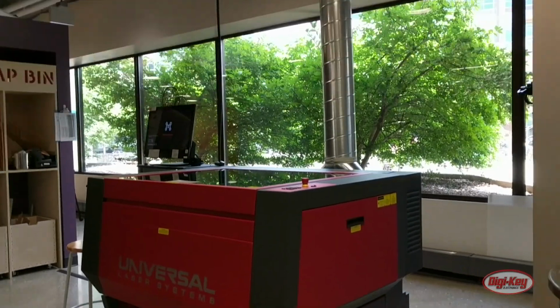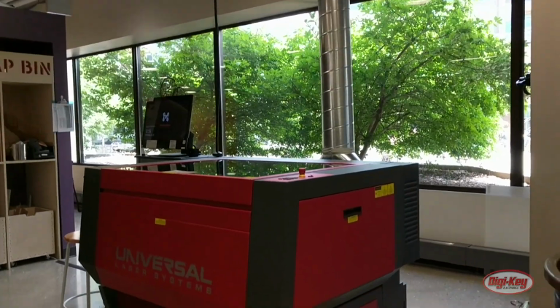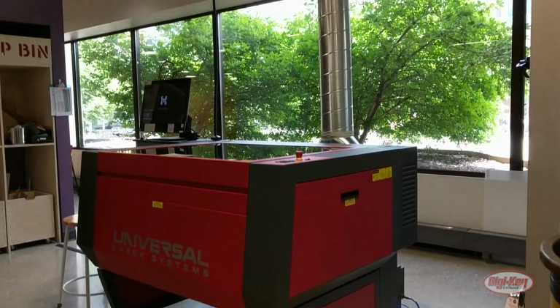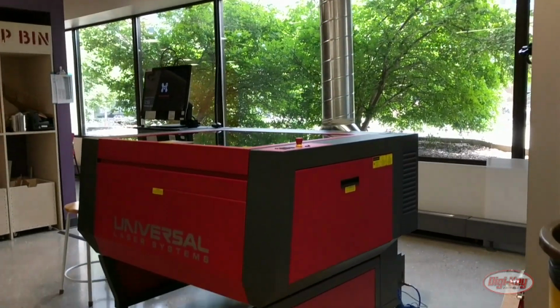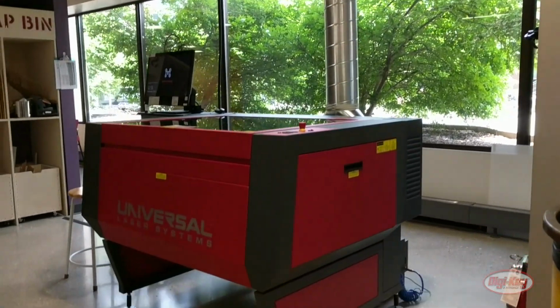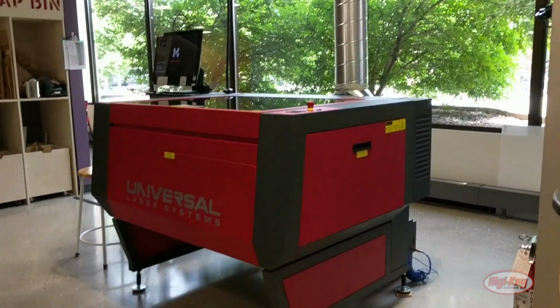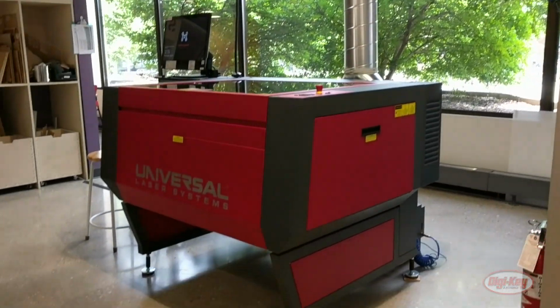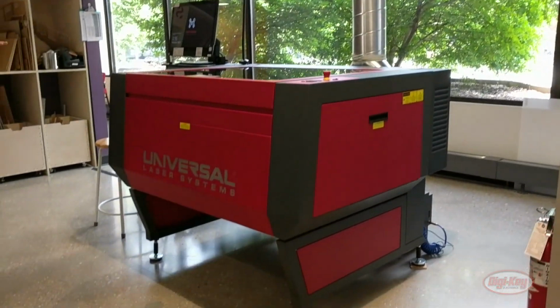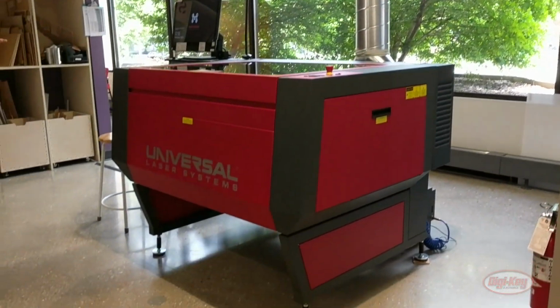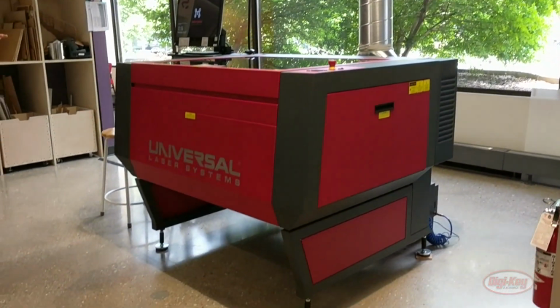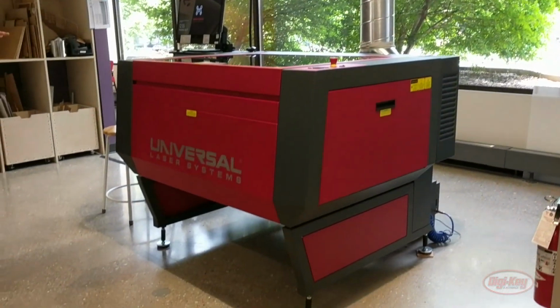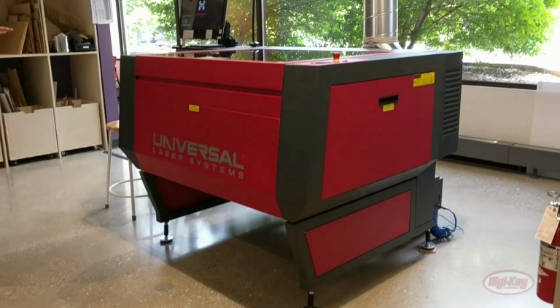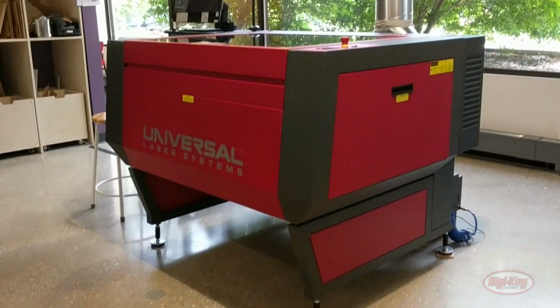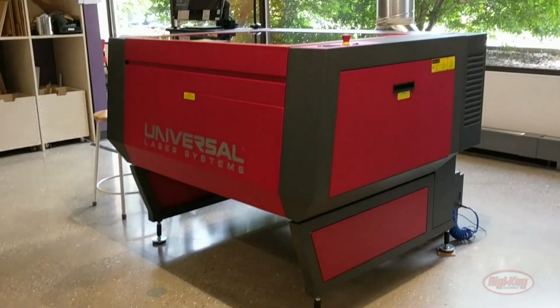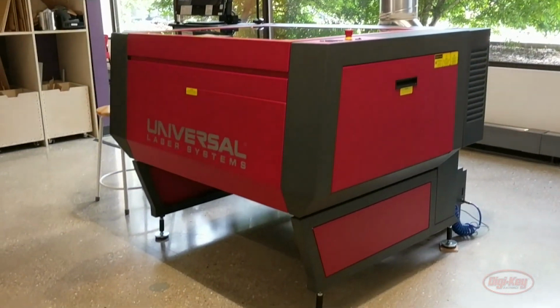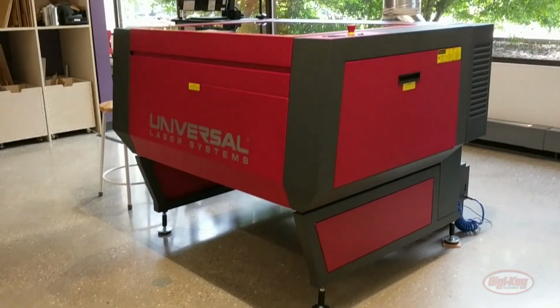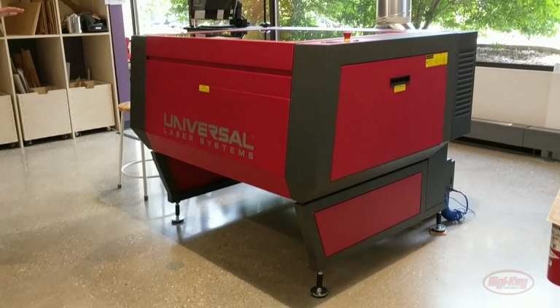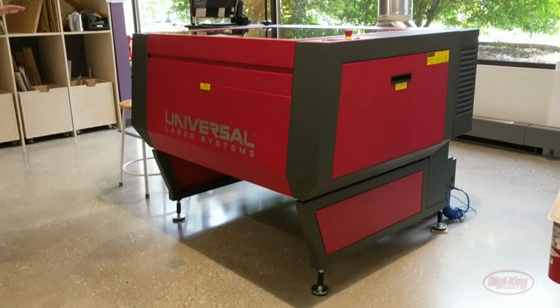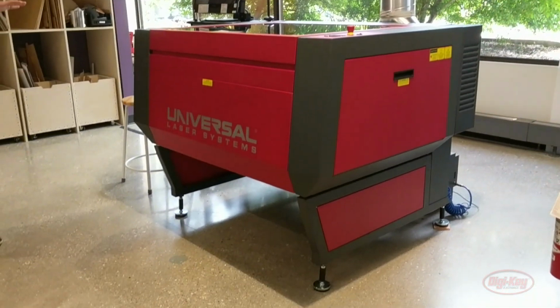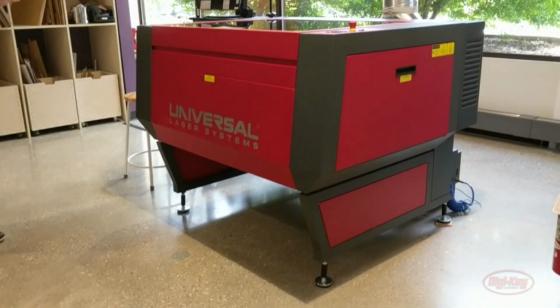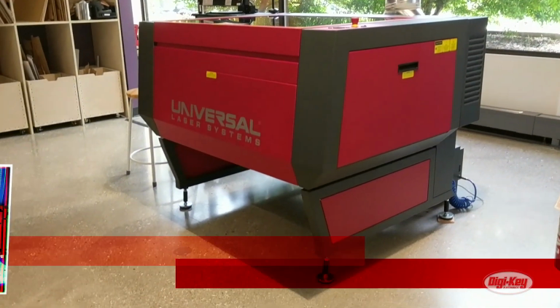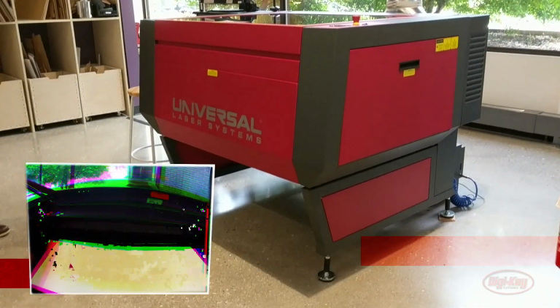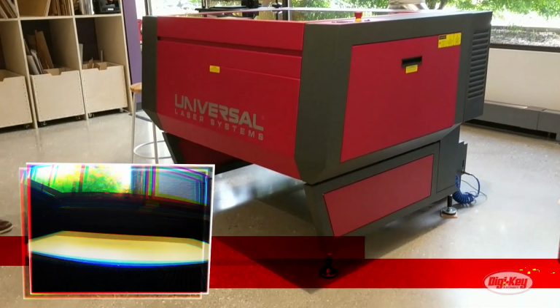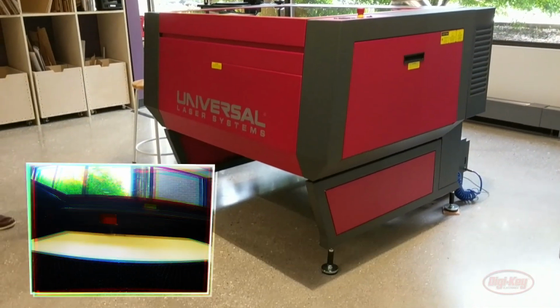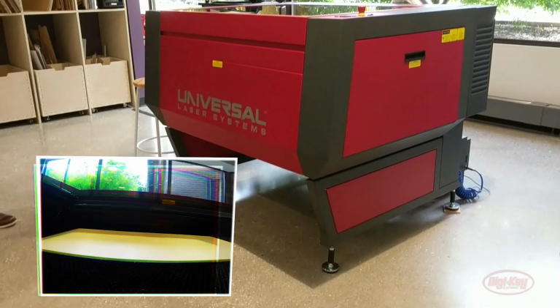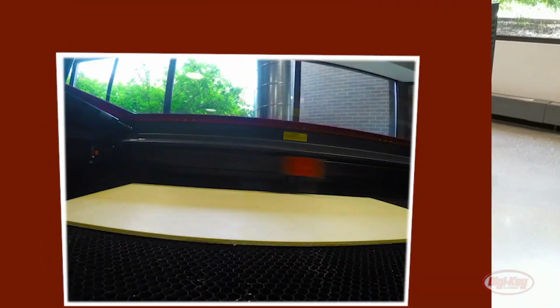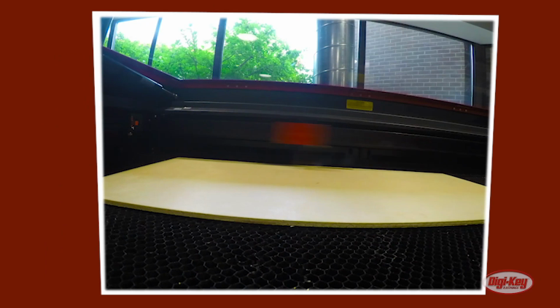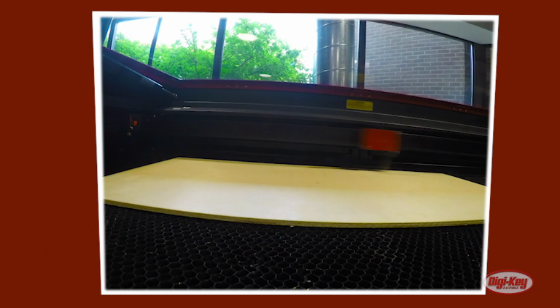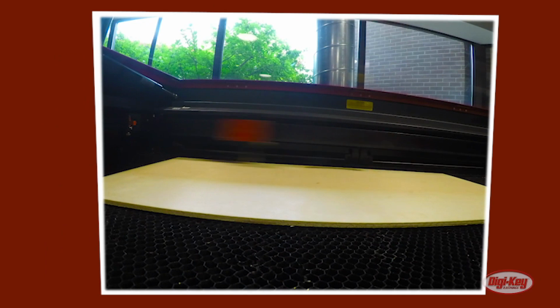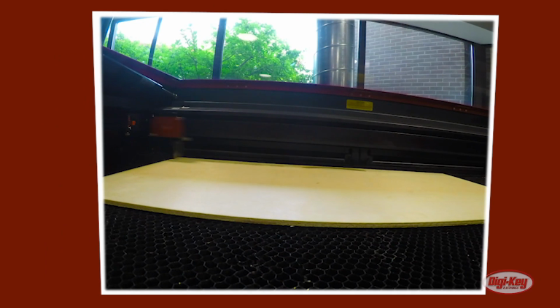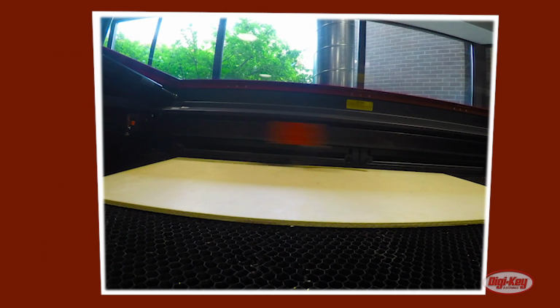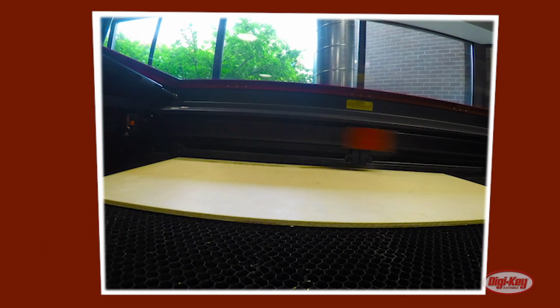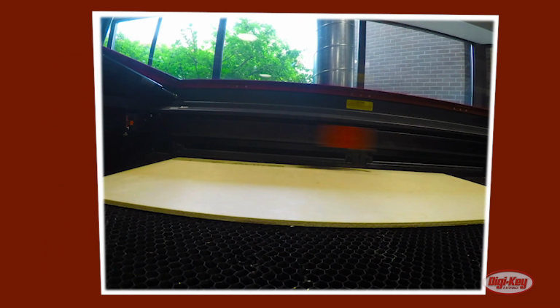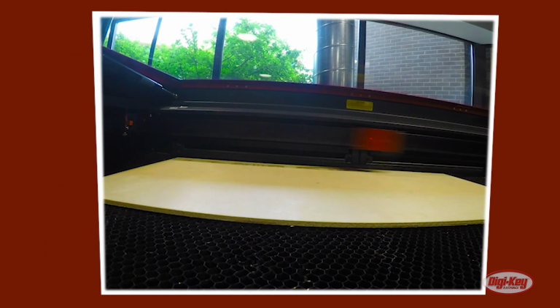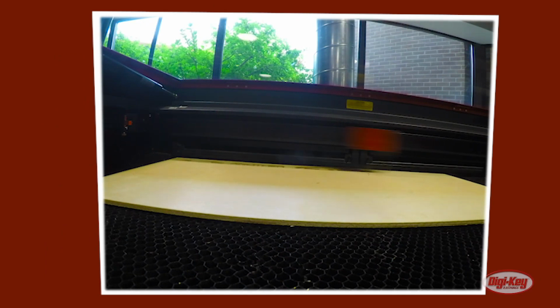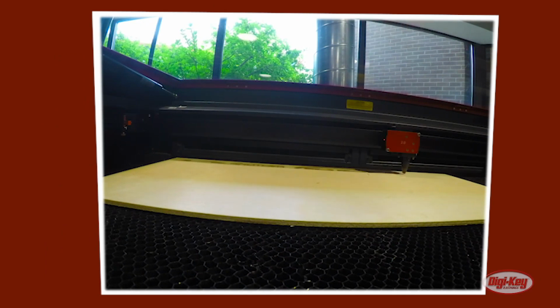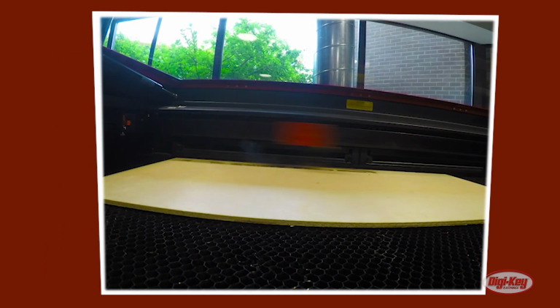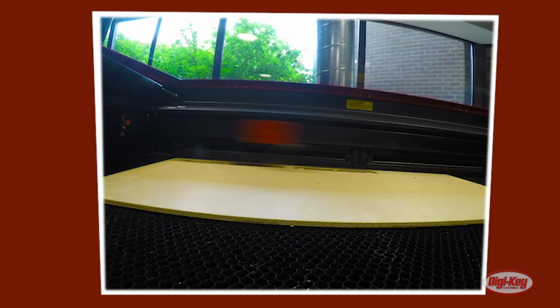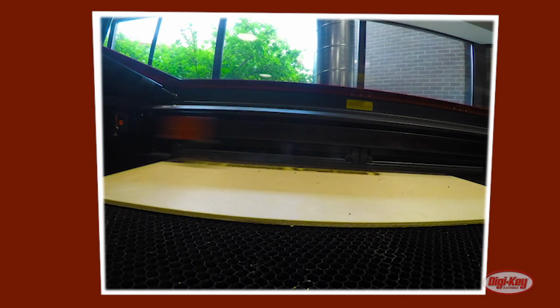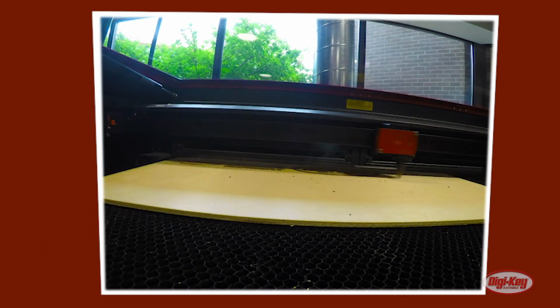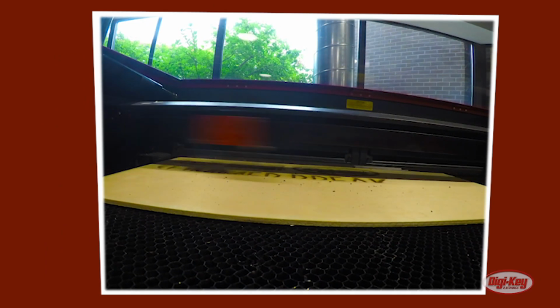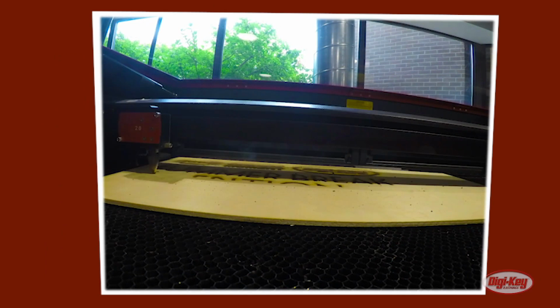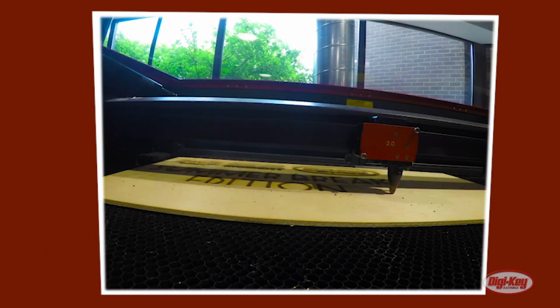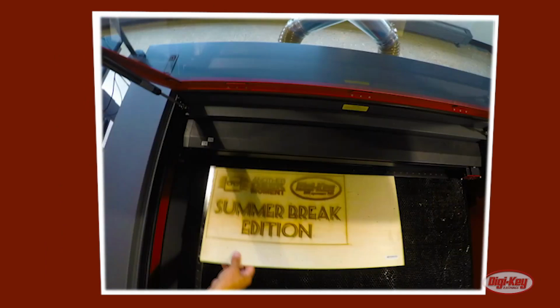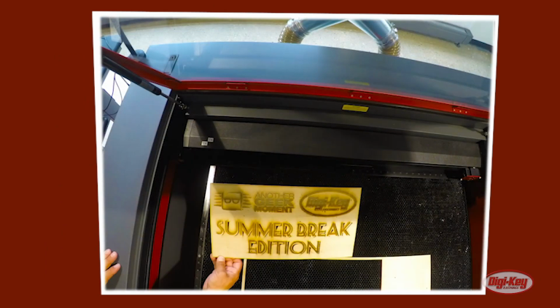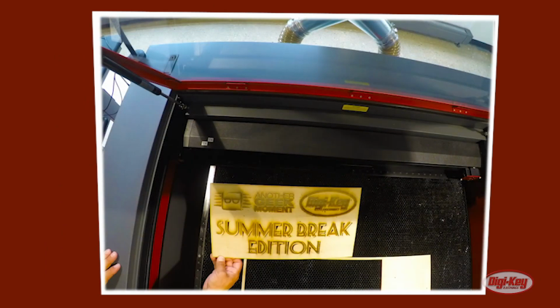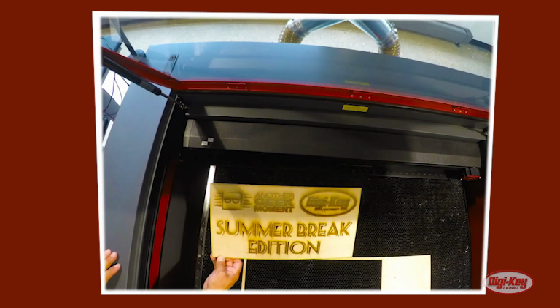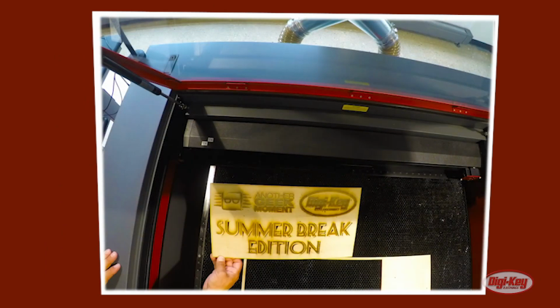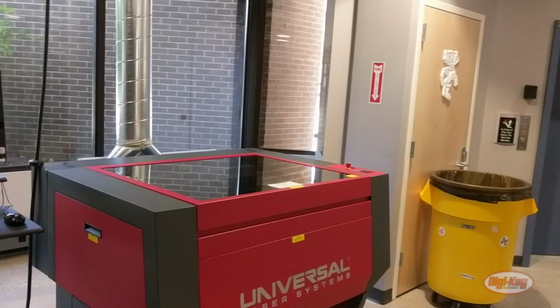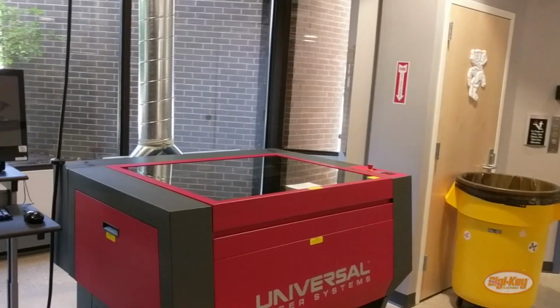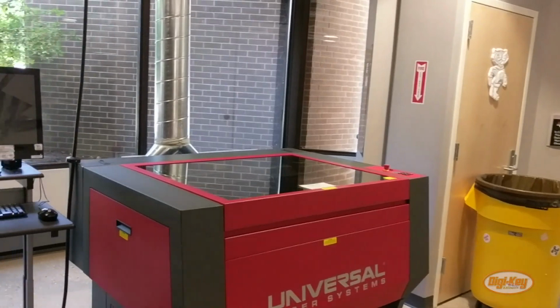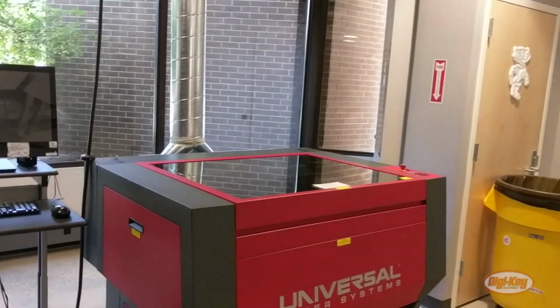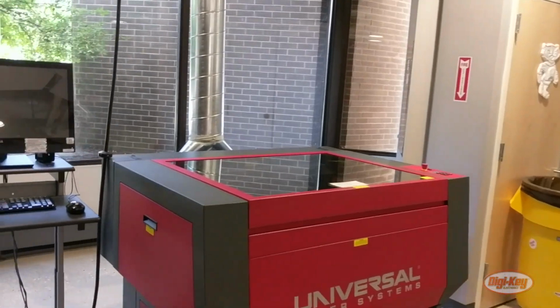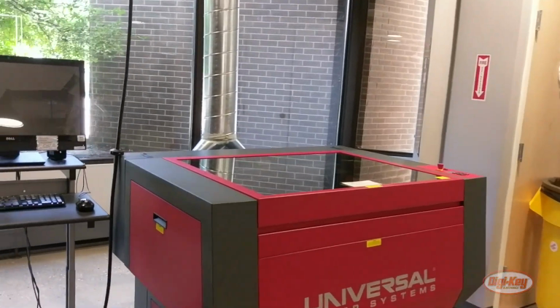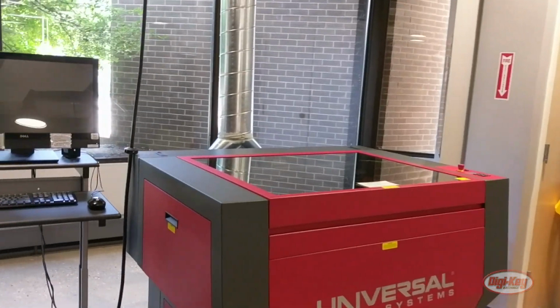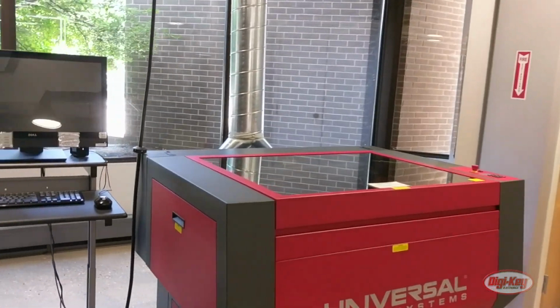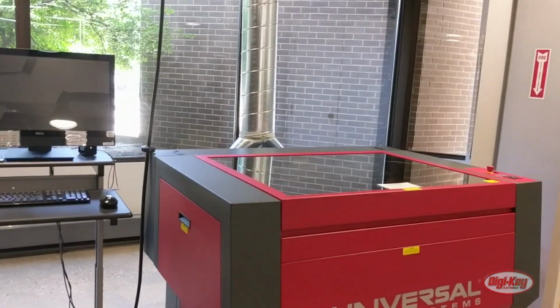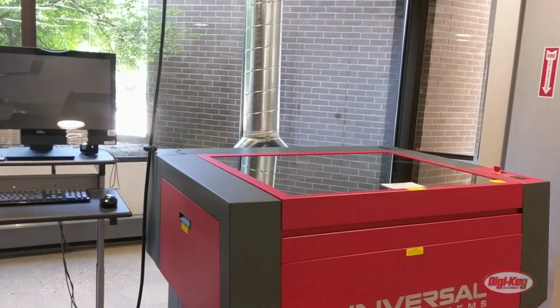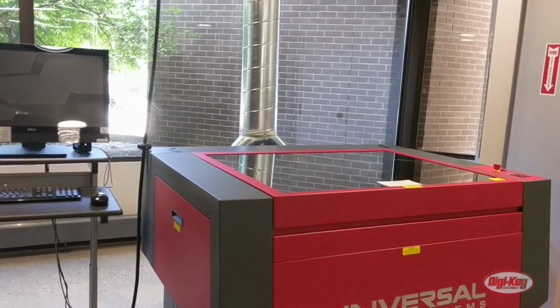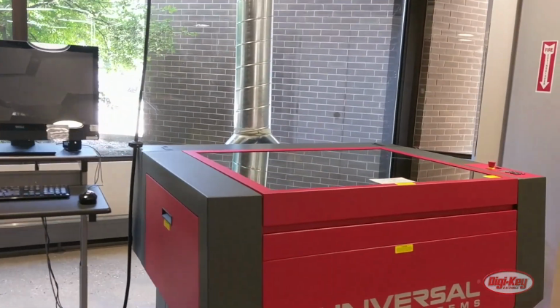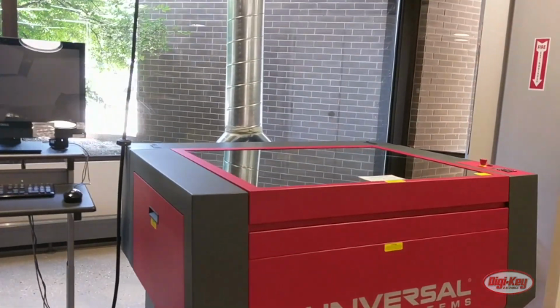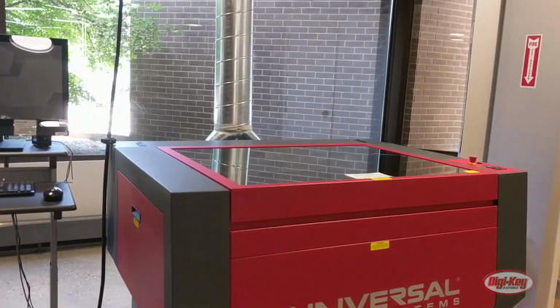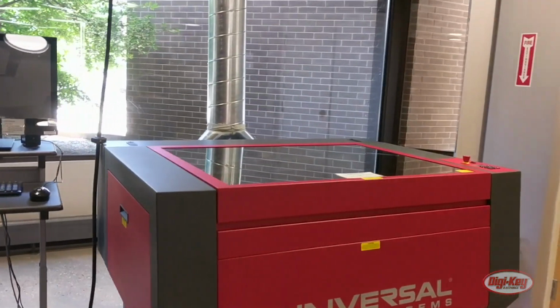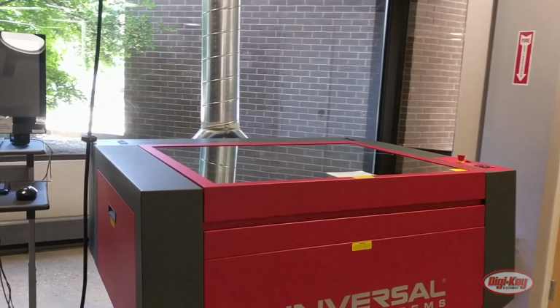Here's your laser cutter, saws, engraver. This is kind of our more industrial quality laser cutter, the higher end.